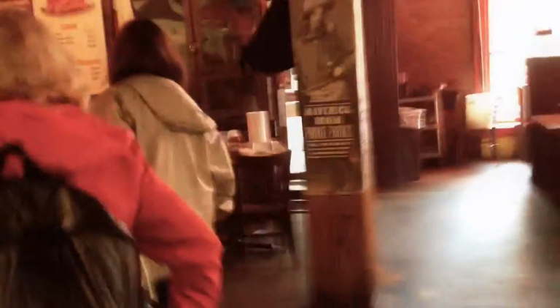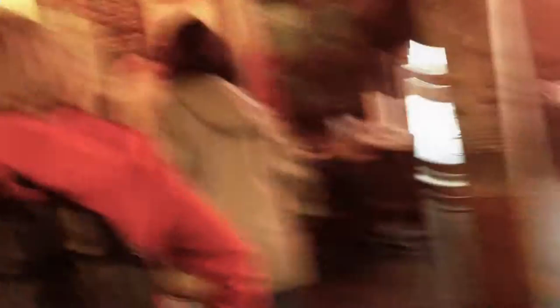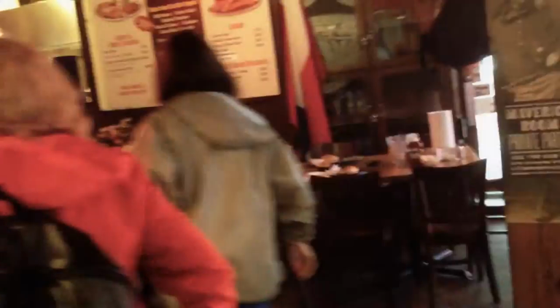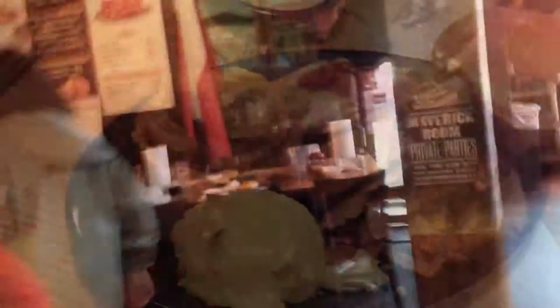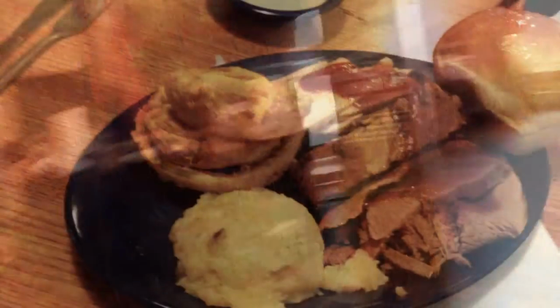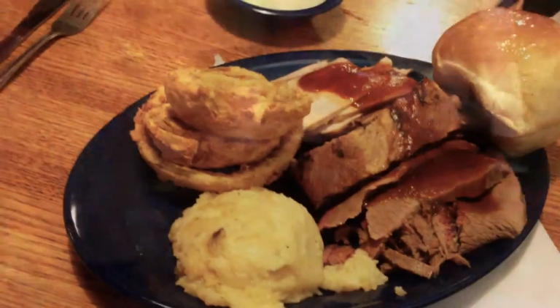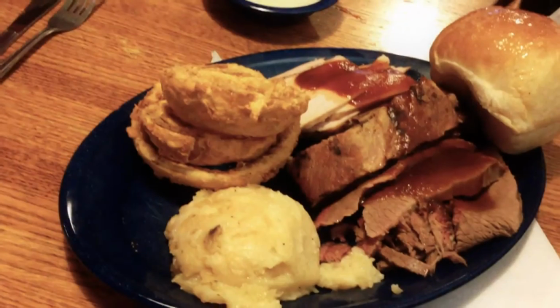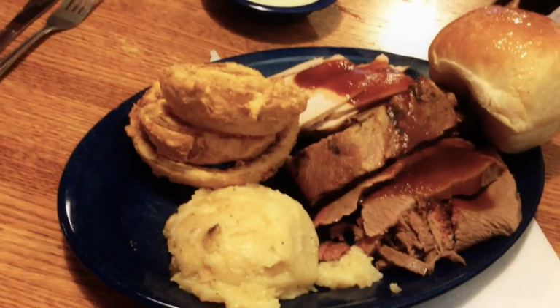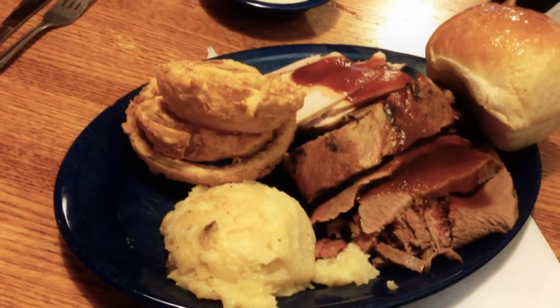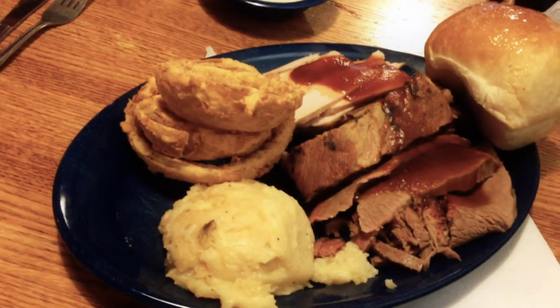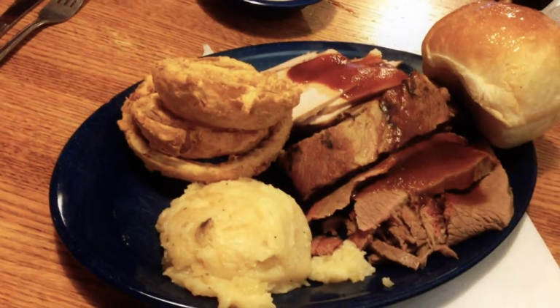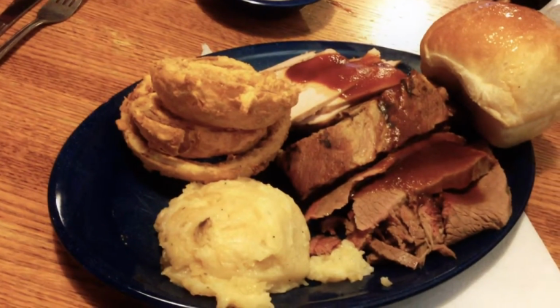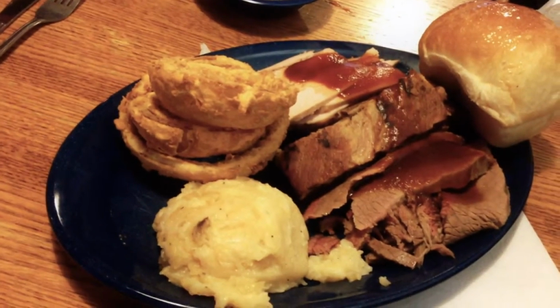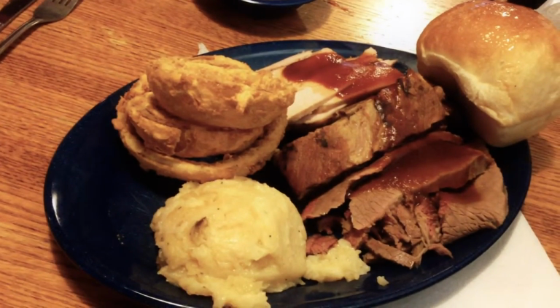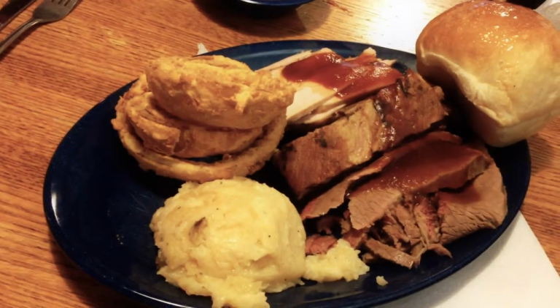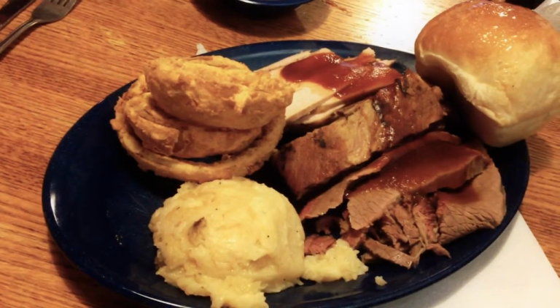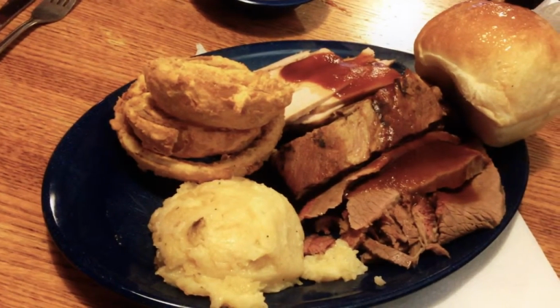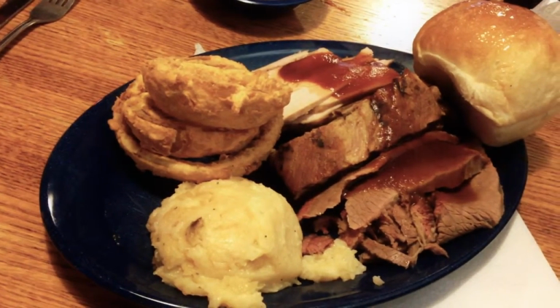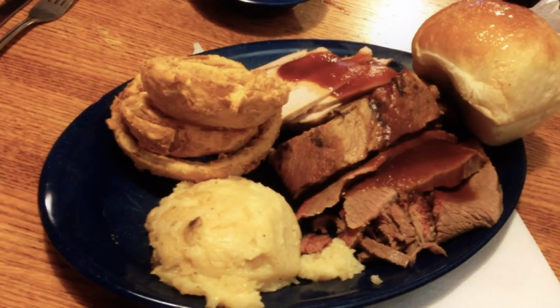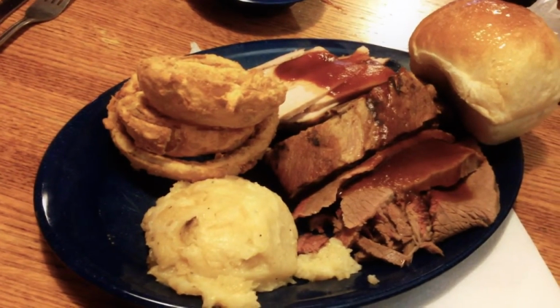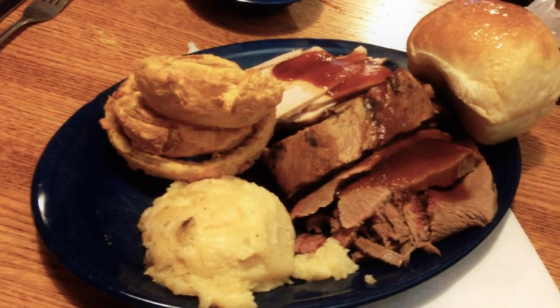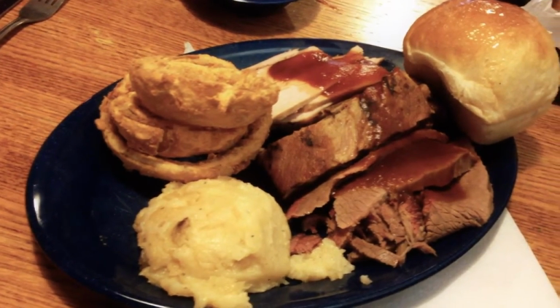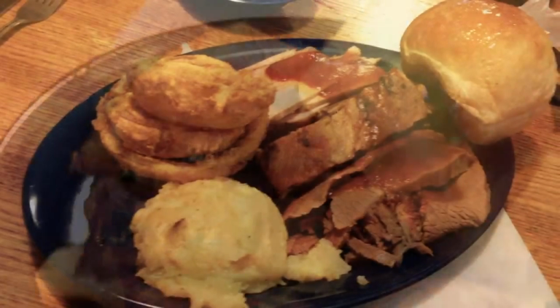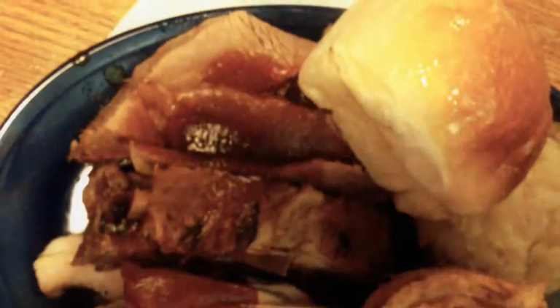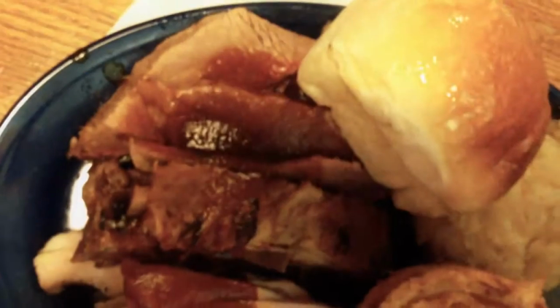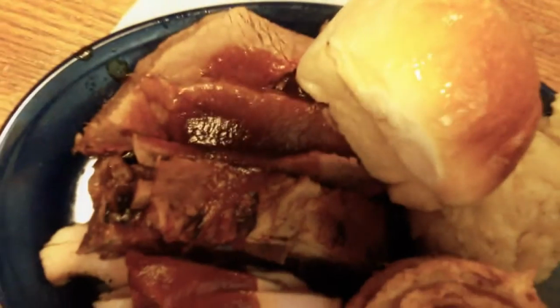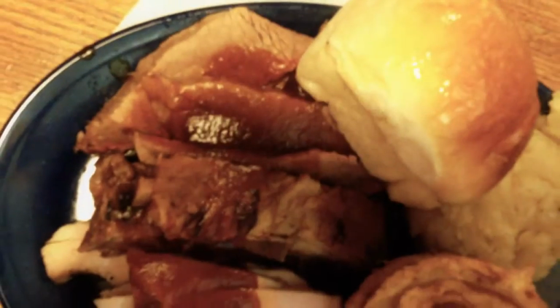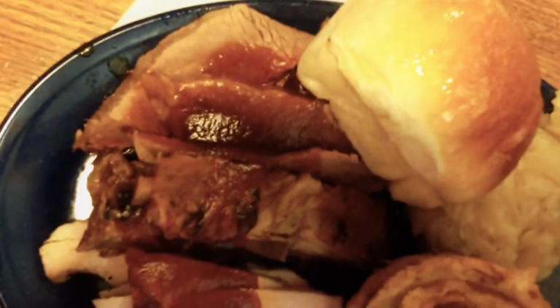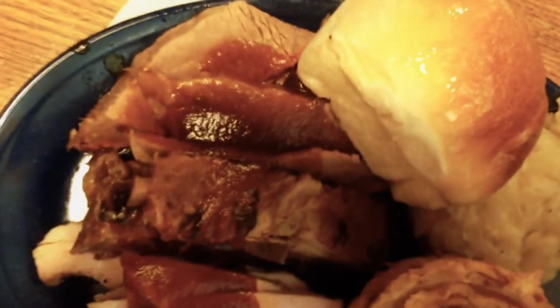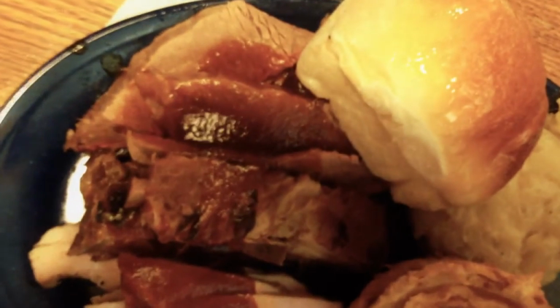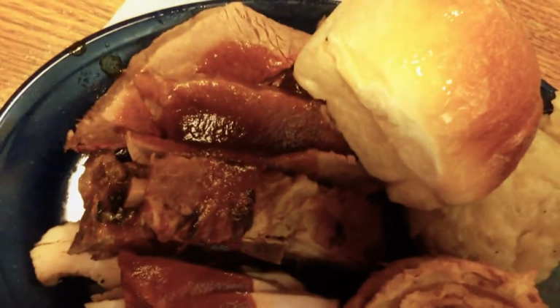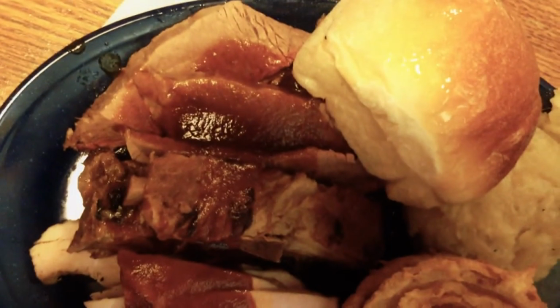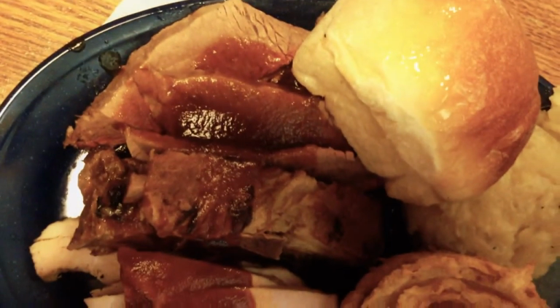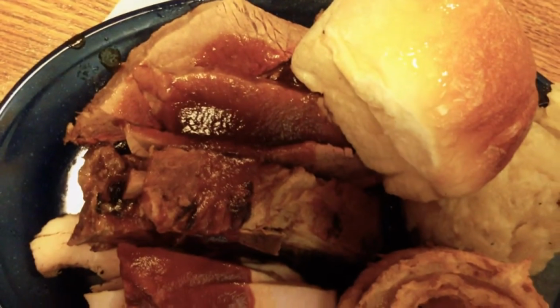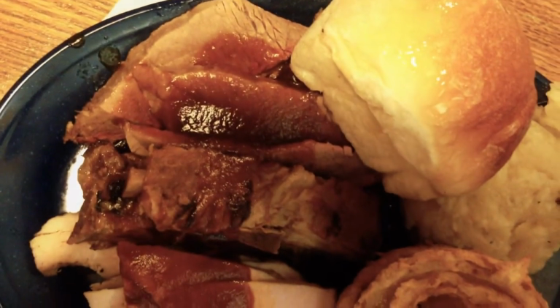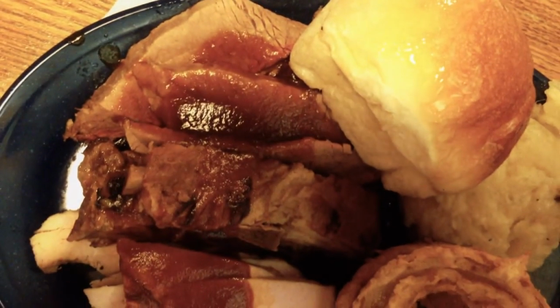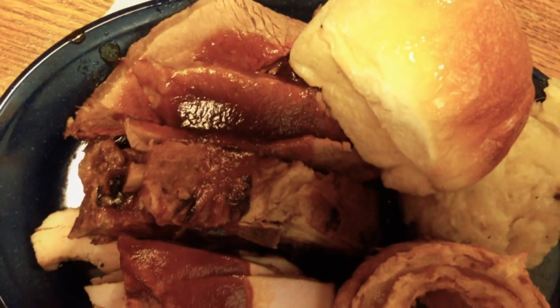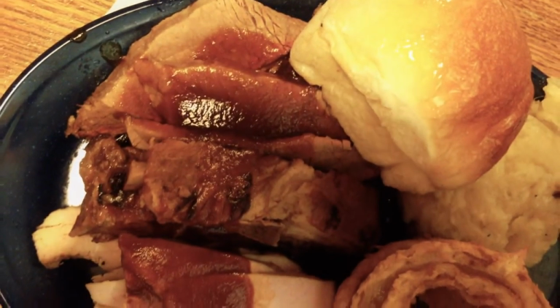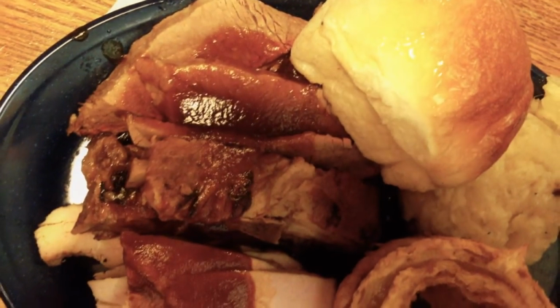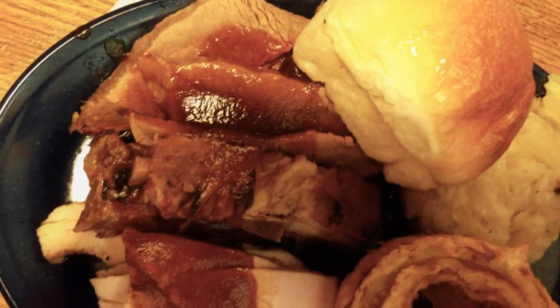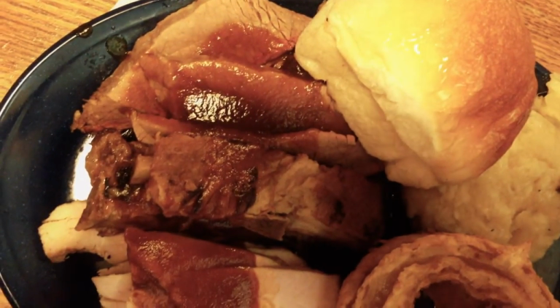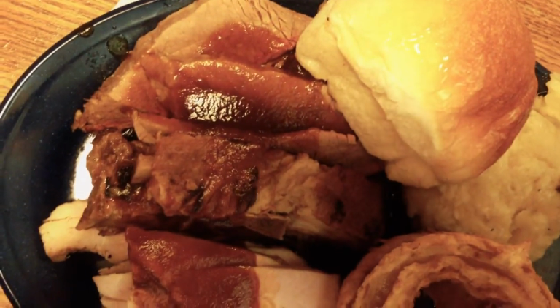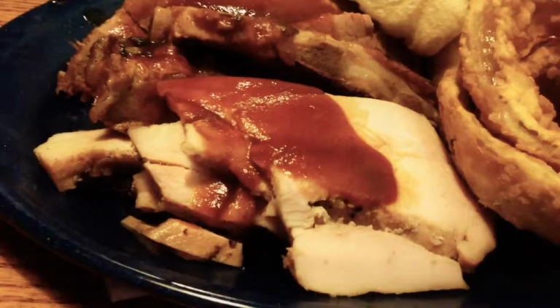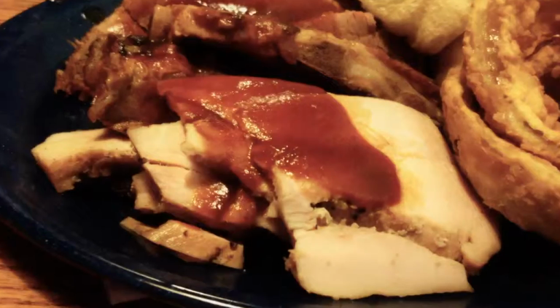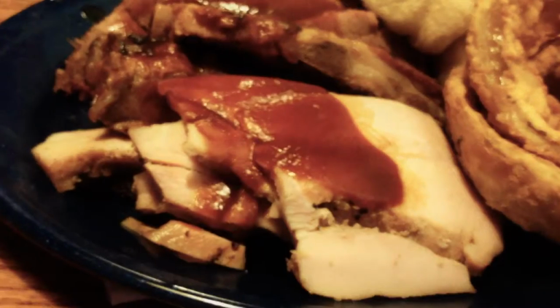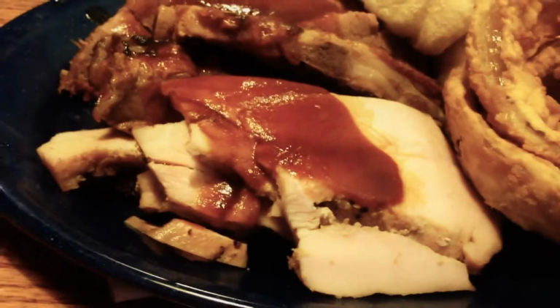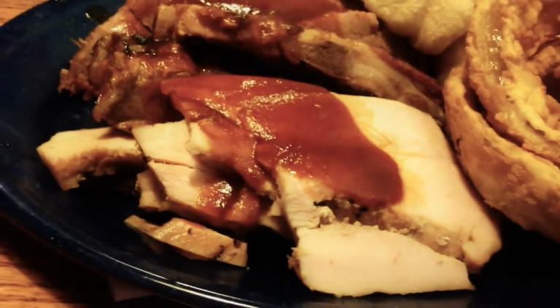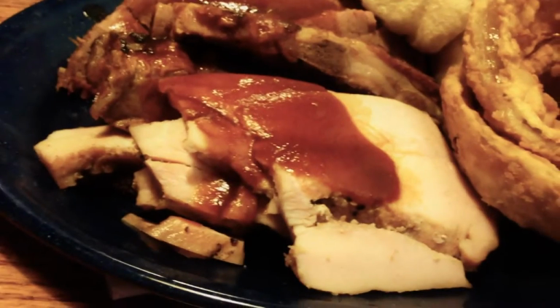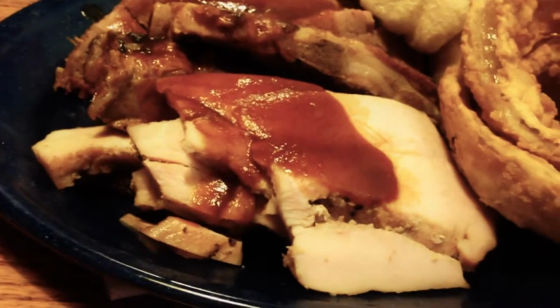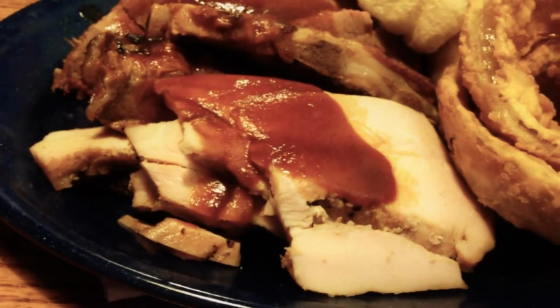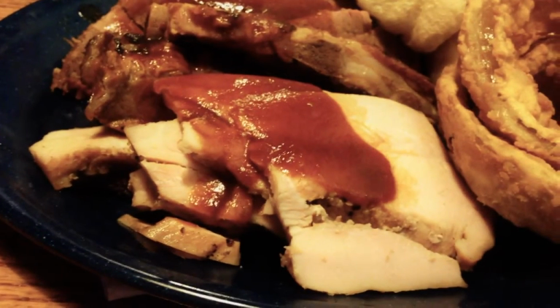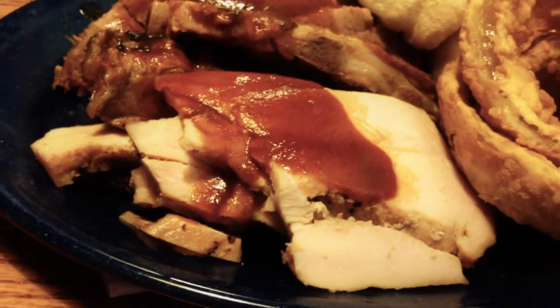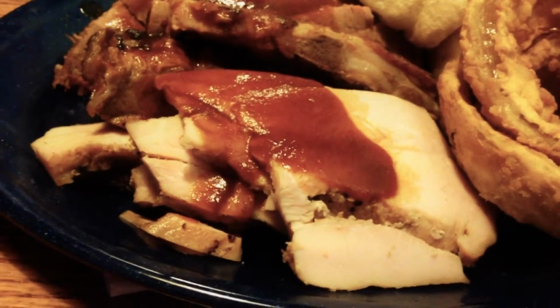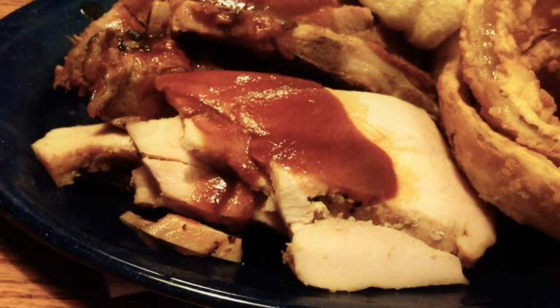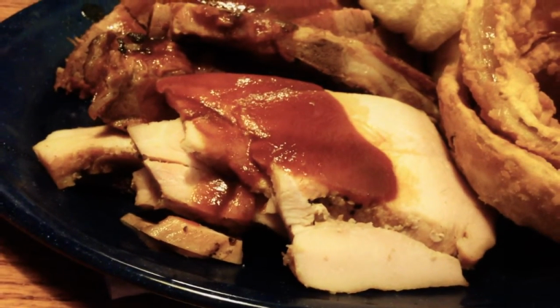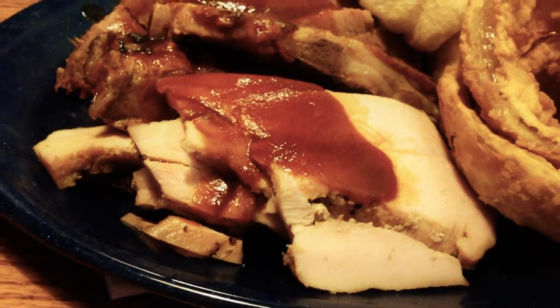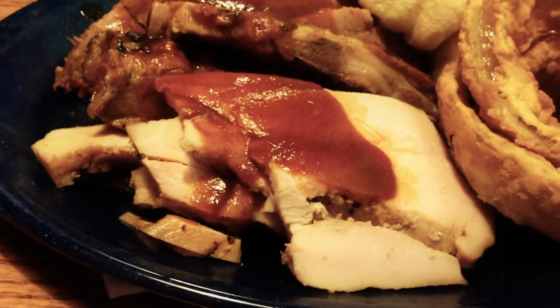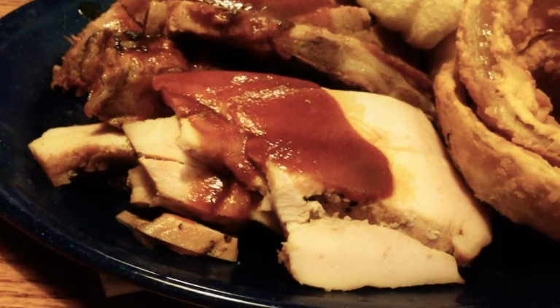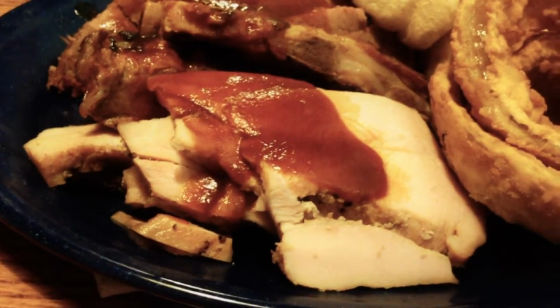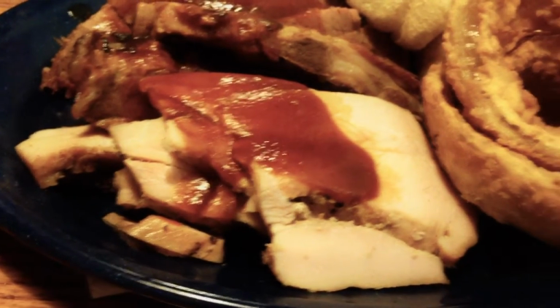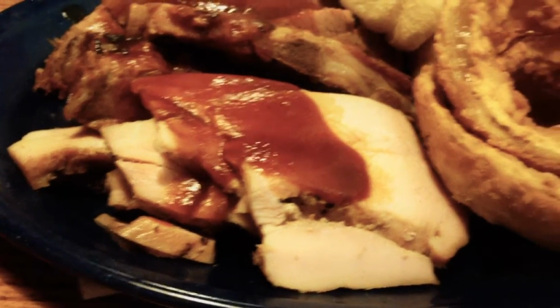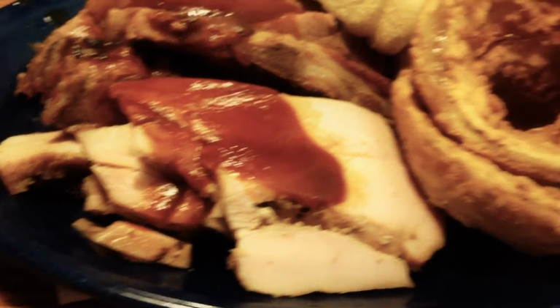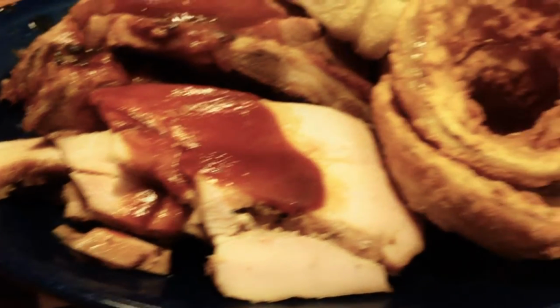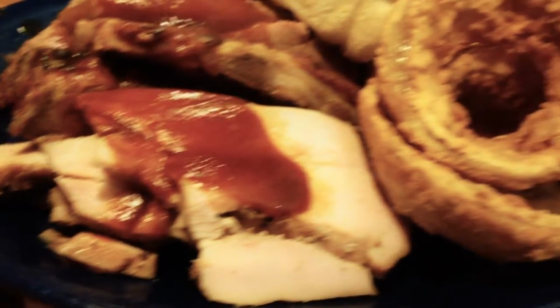I had a combination platter with ribs, brisket, and turkey. And for my two sides, I had onion rings and mashed potatoes.